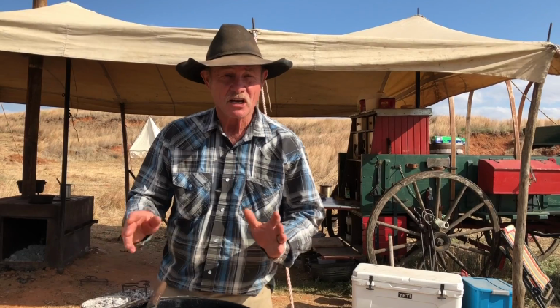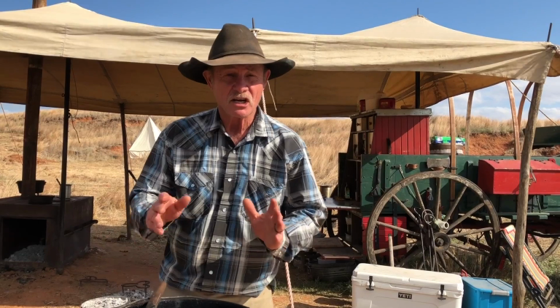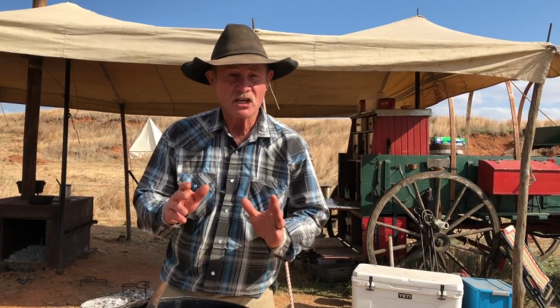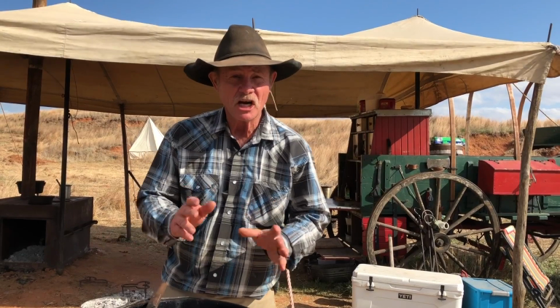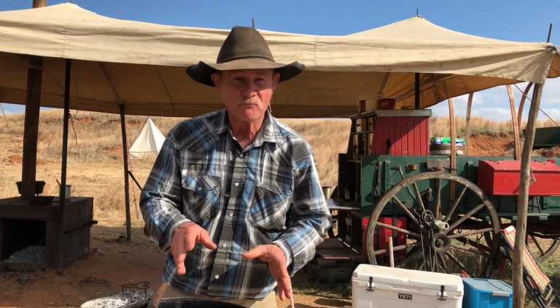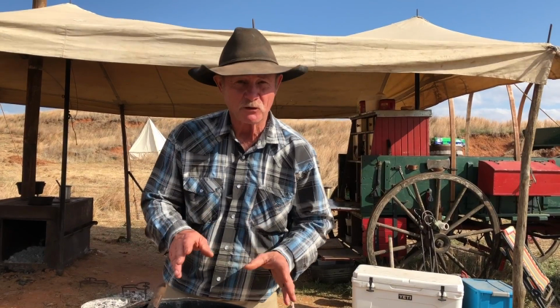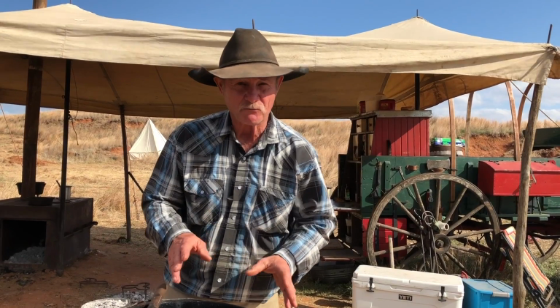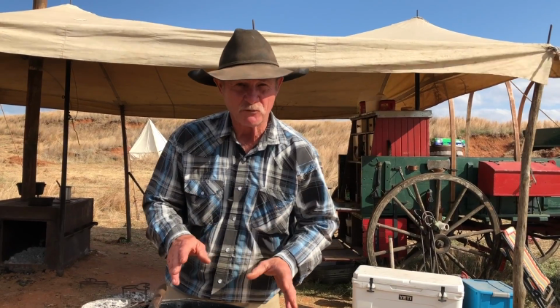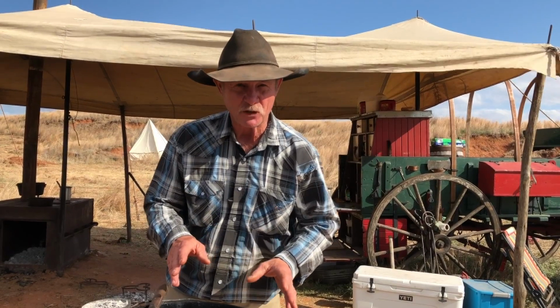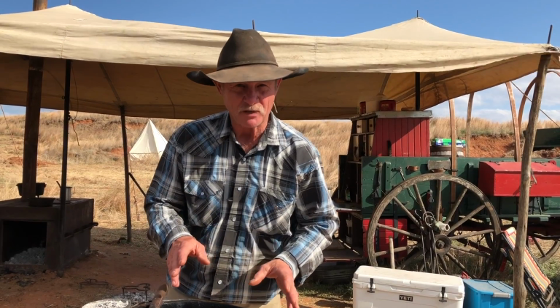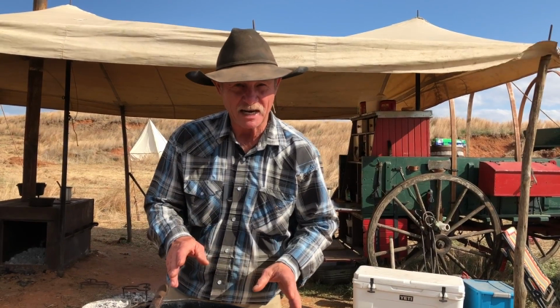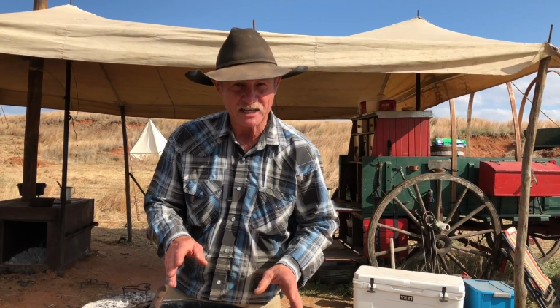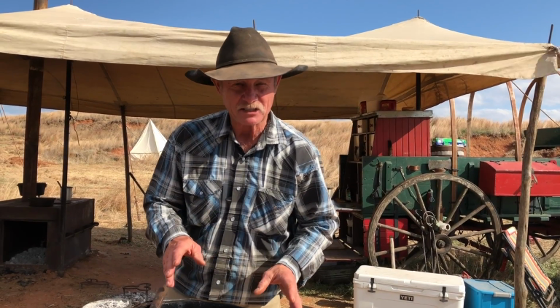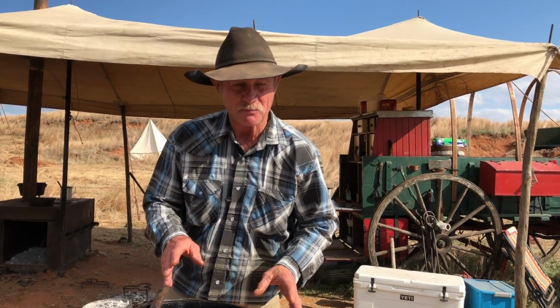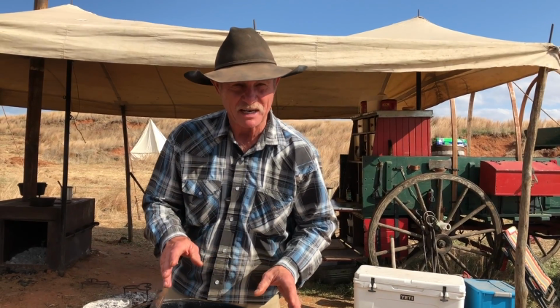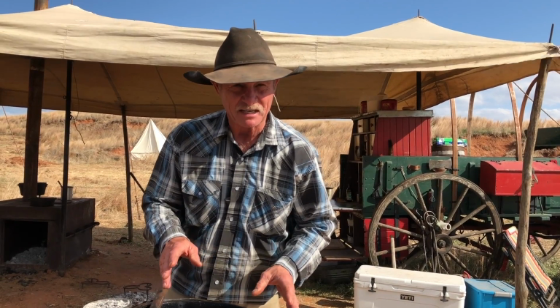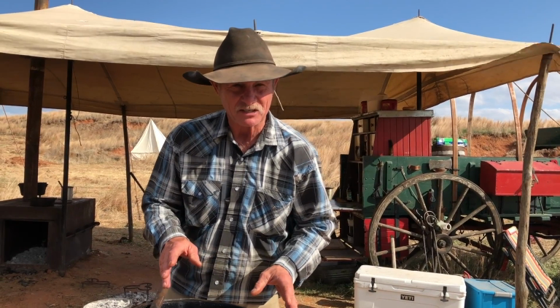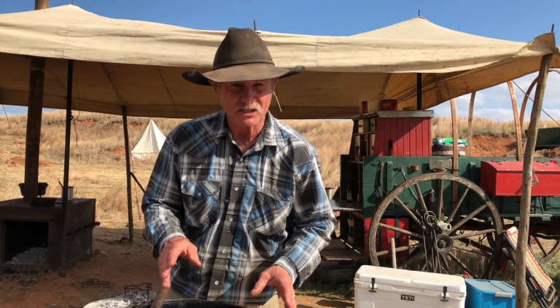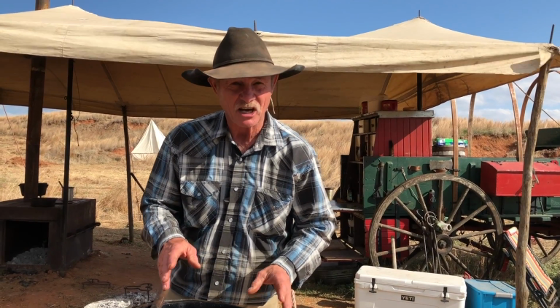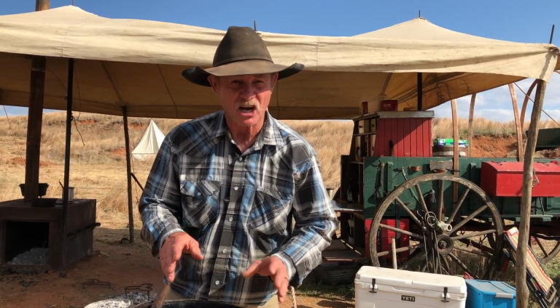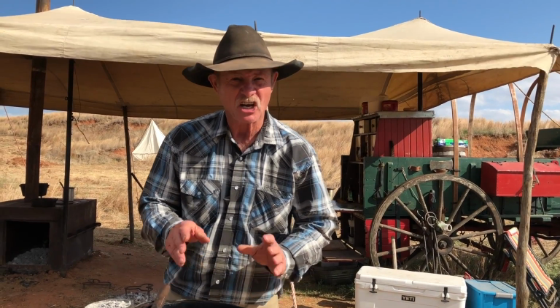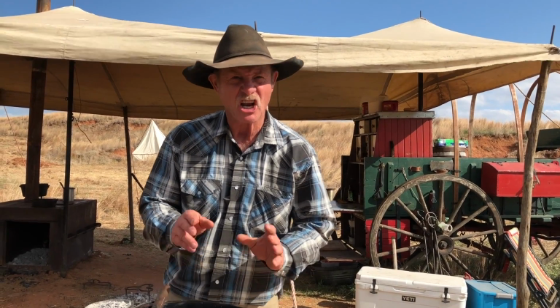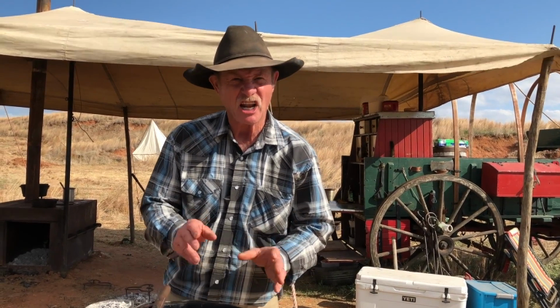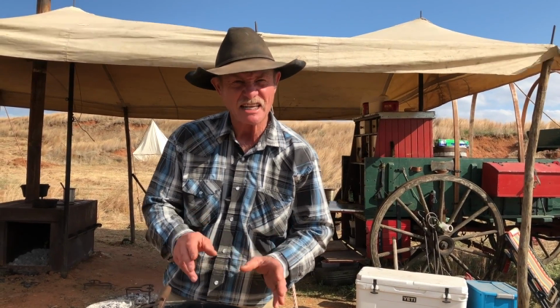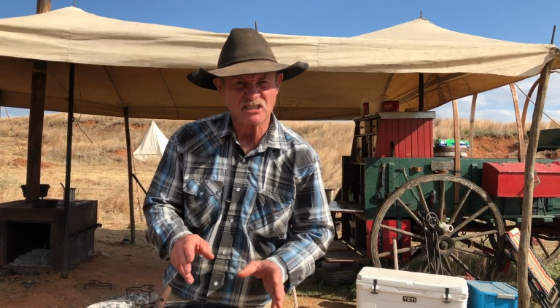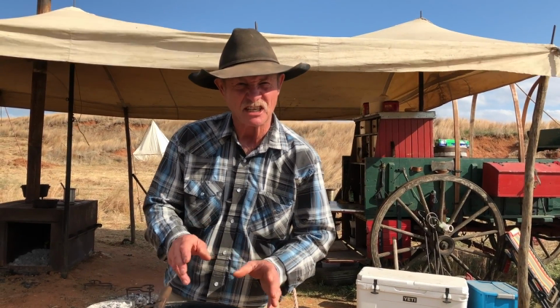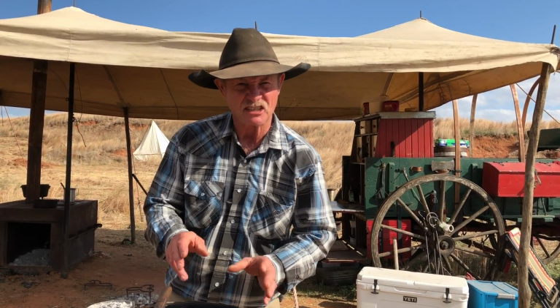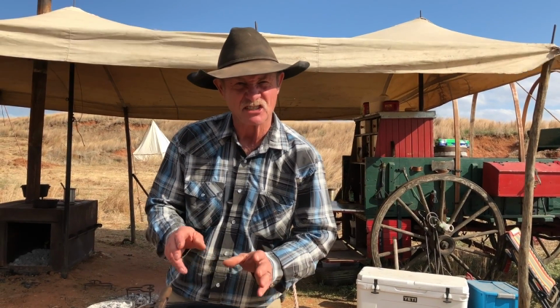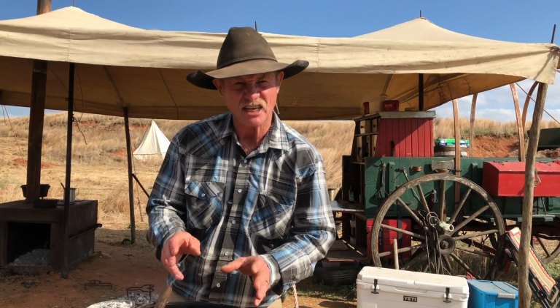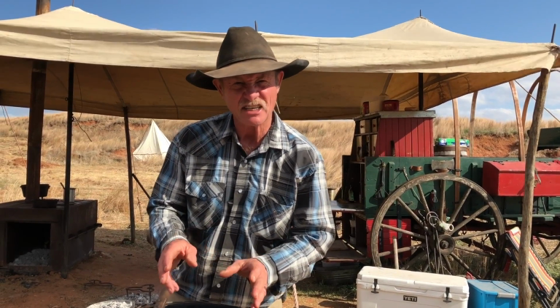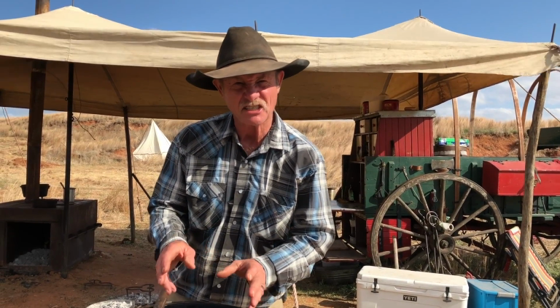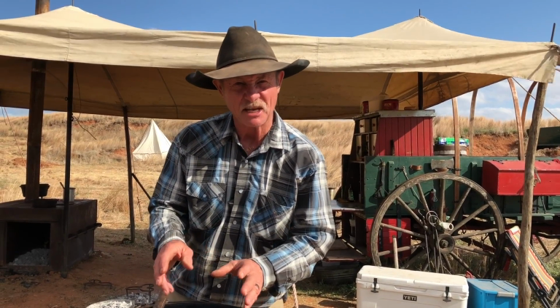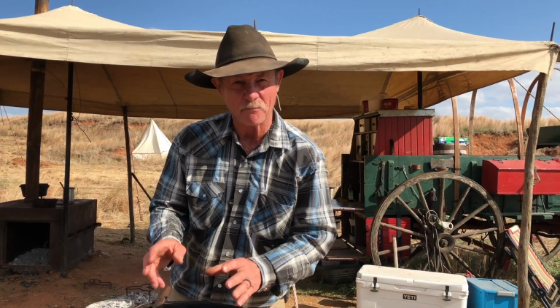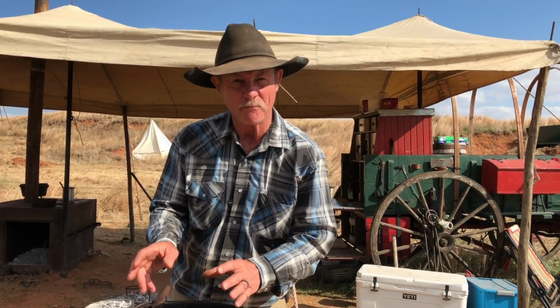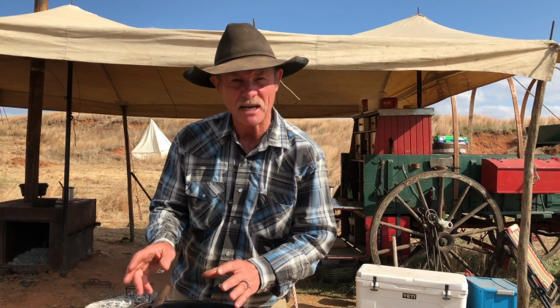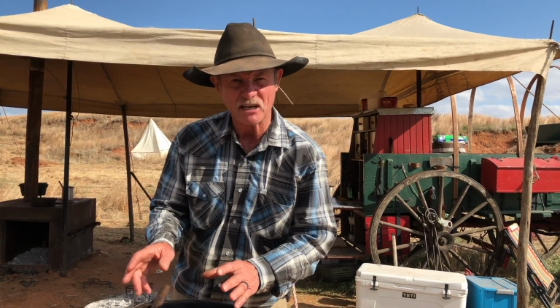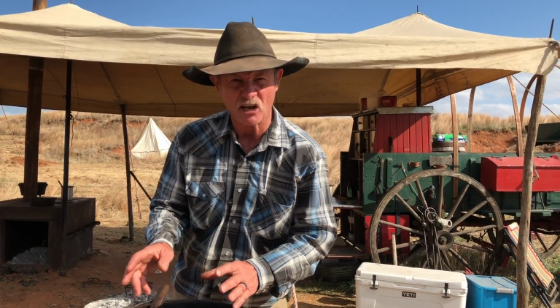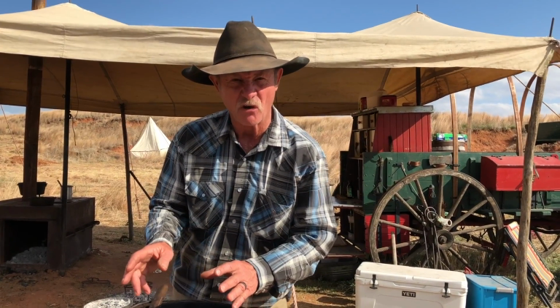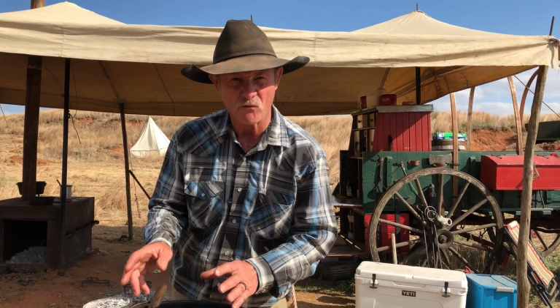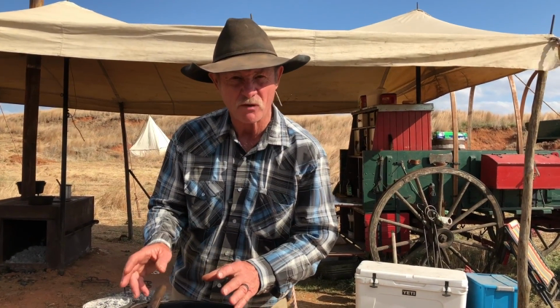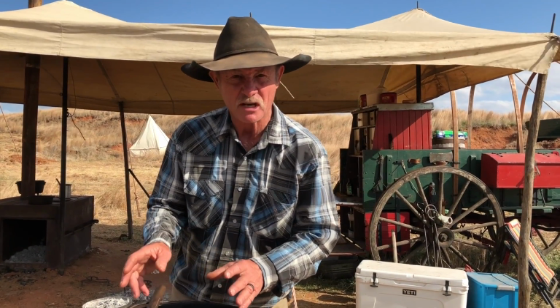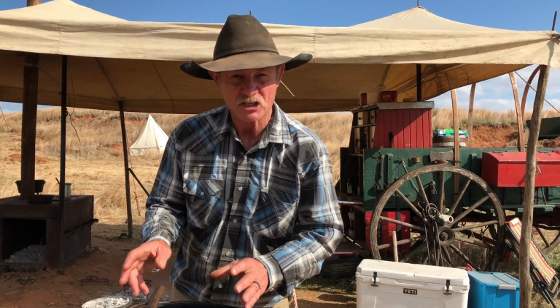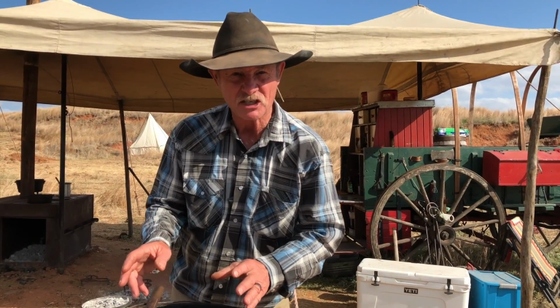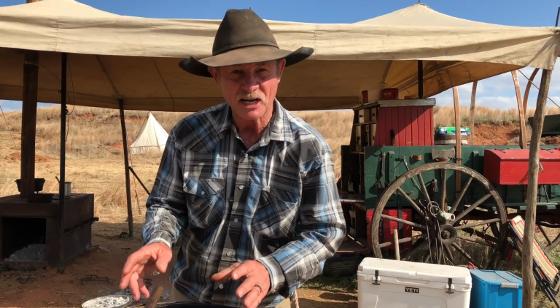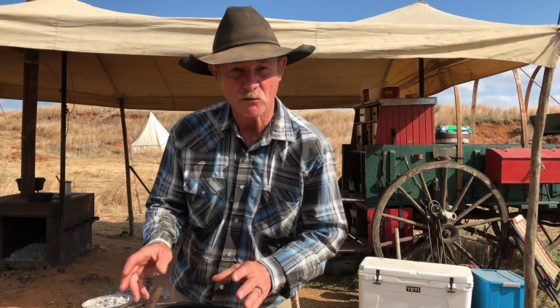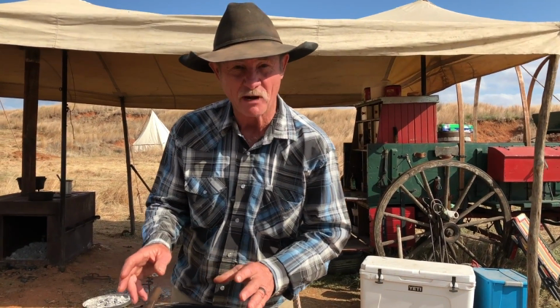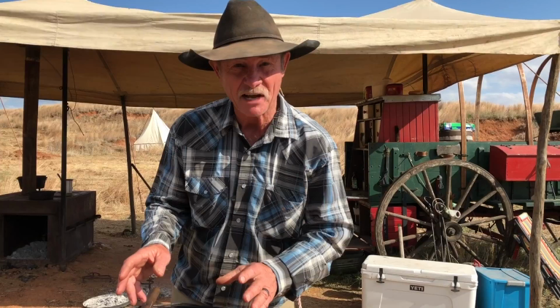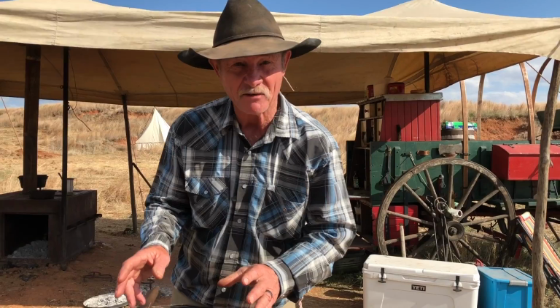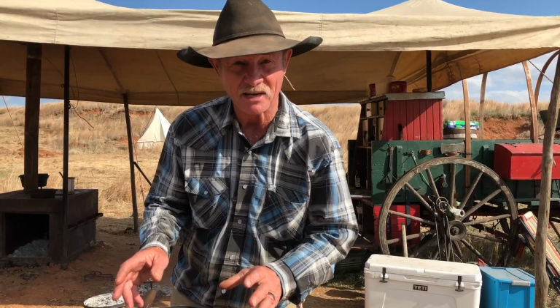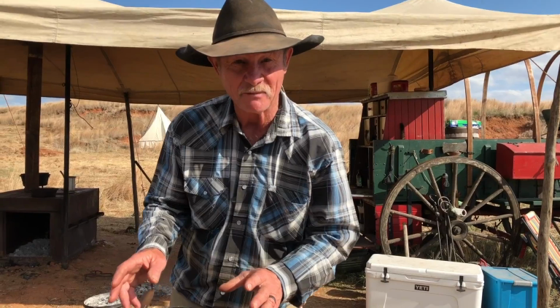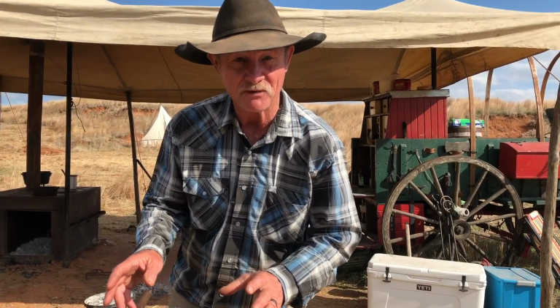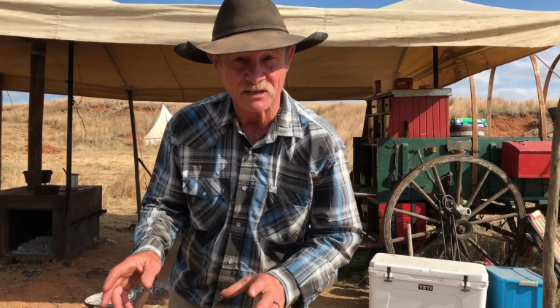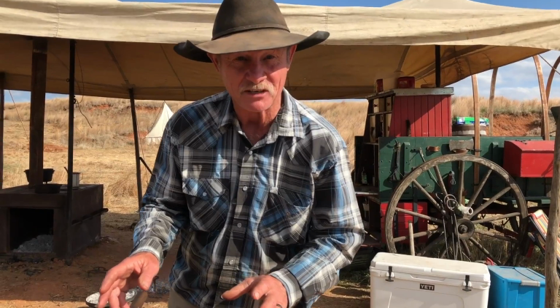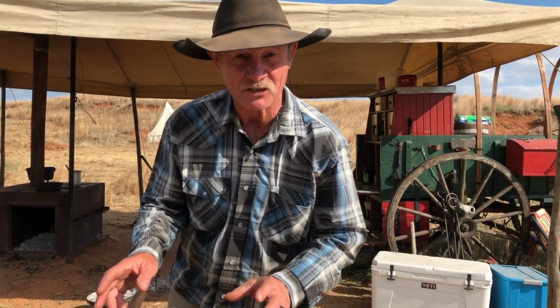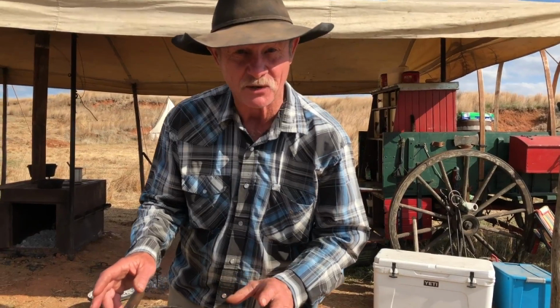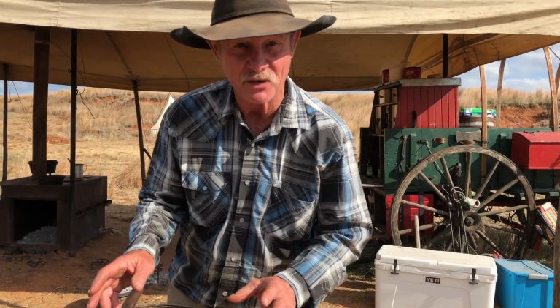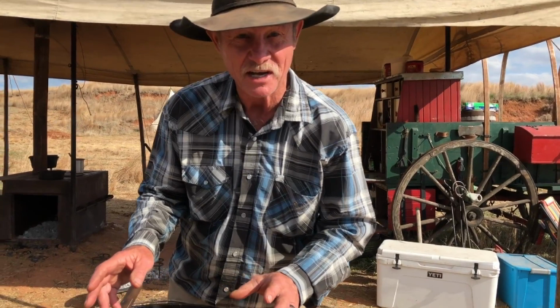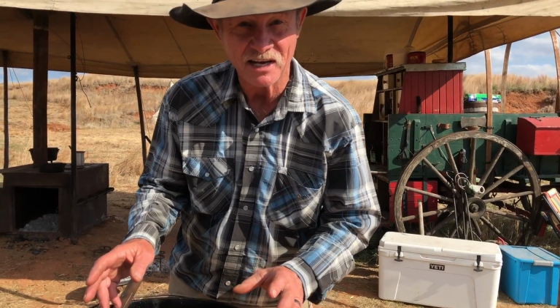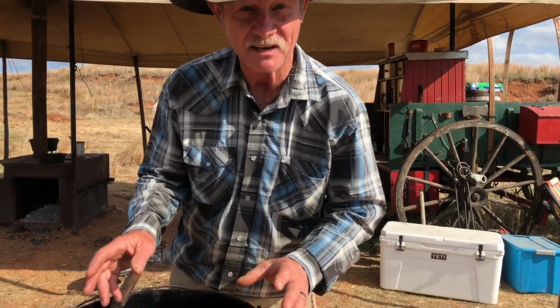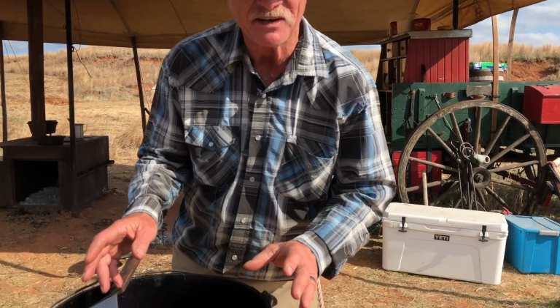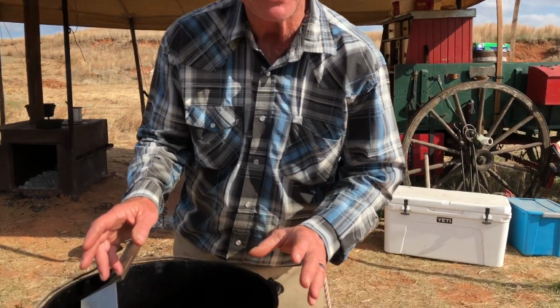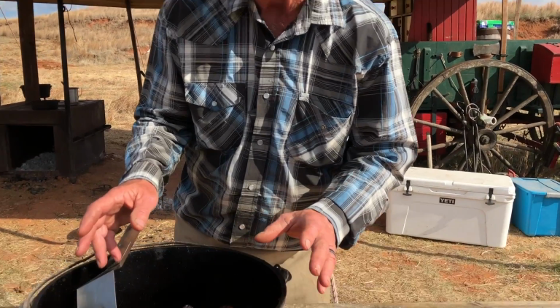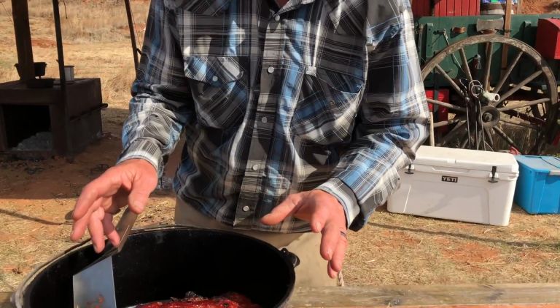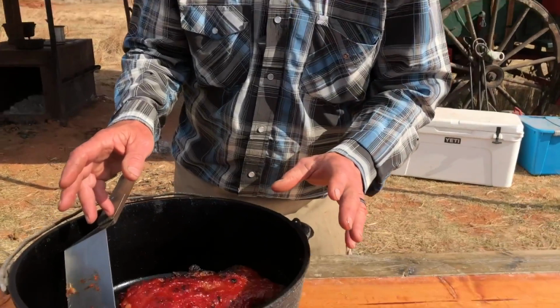Comfort food at its best. A classic zesty meatloaf. Stick around, I'm gonna show you how to do it.